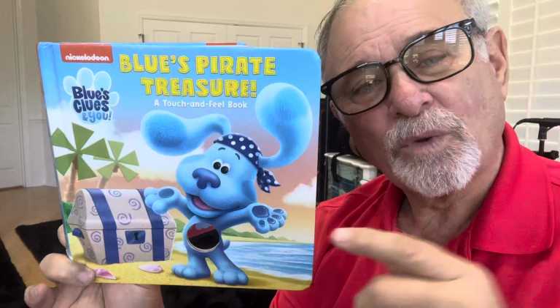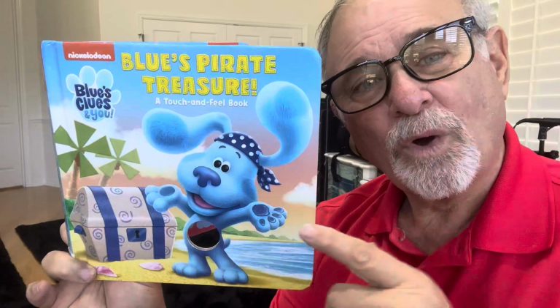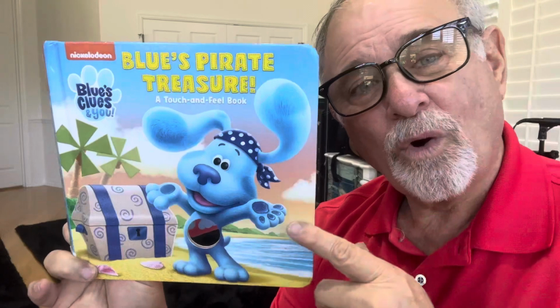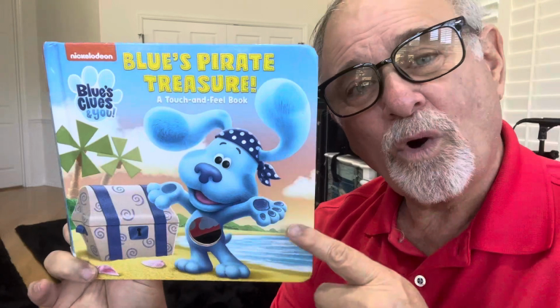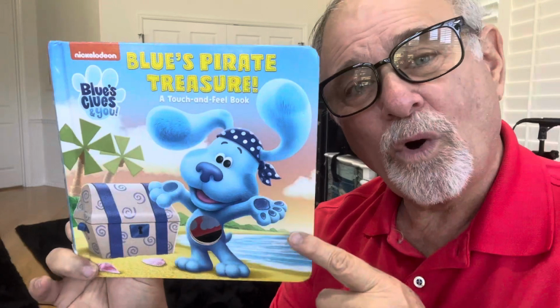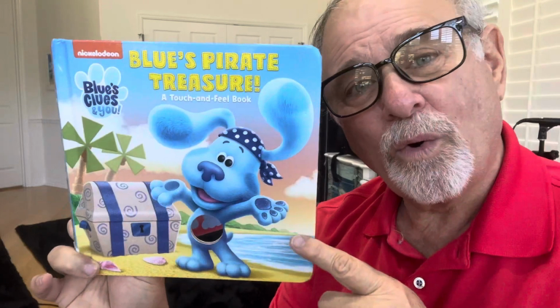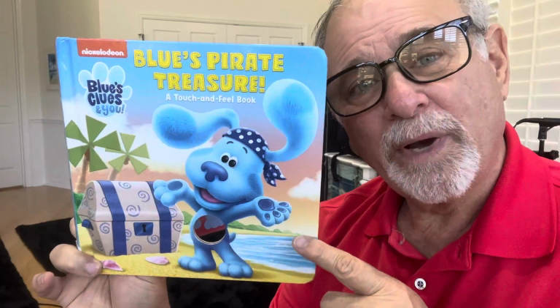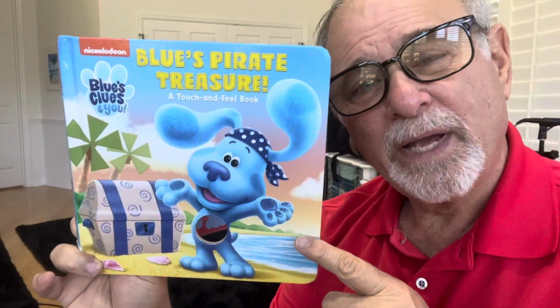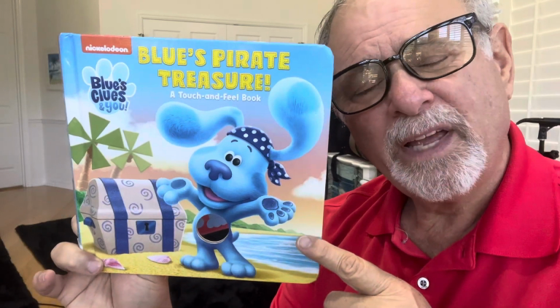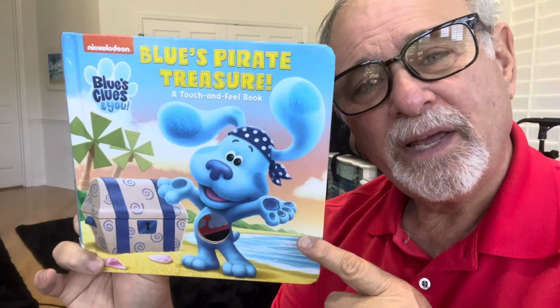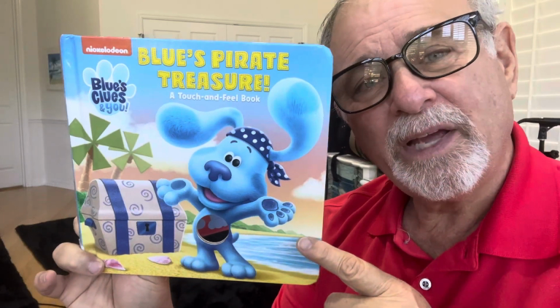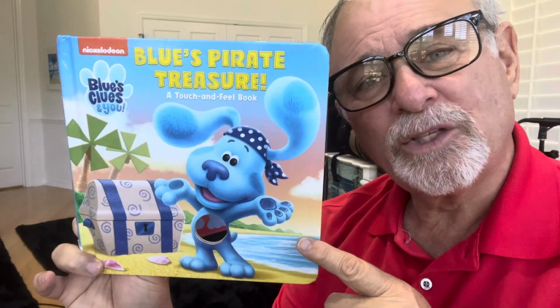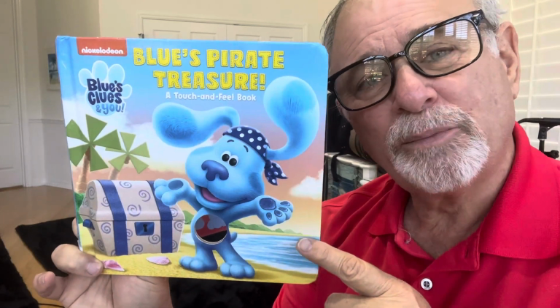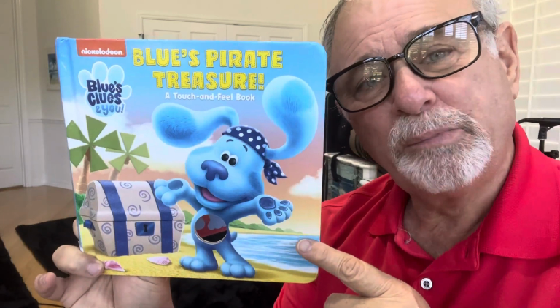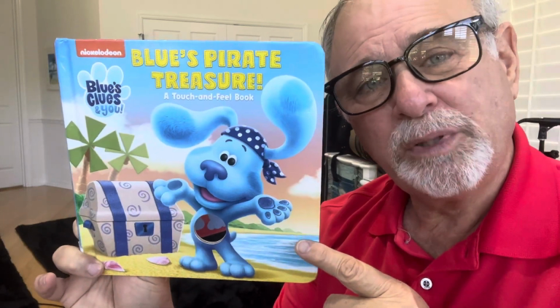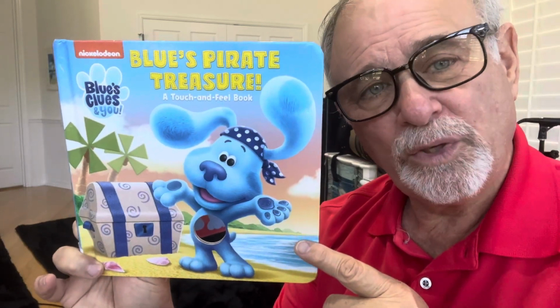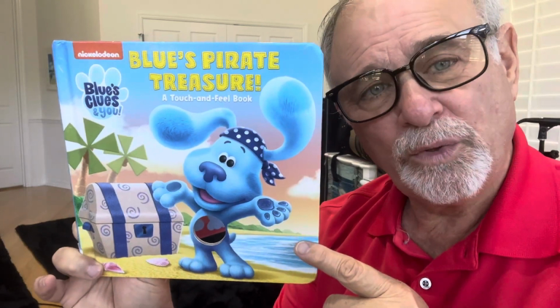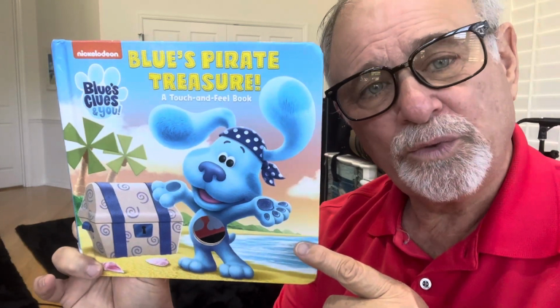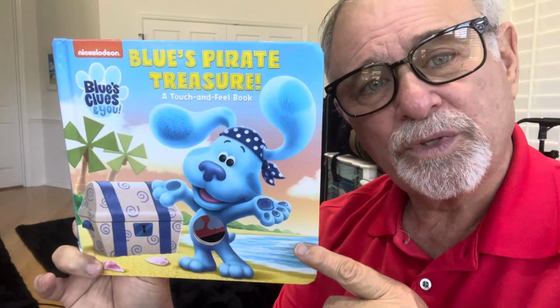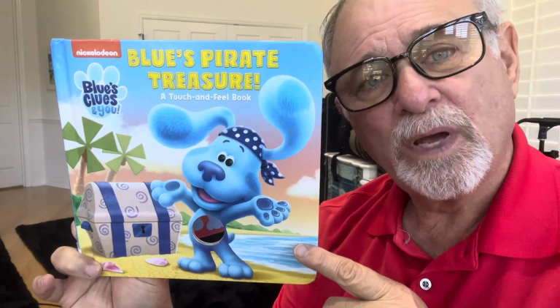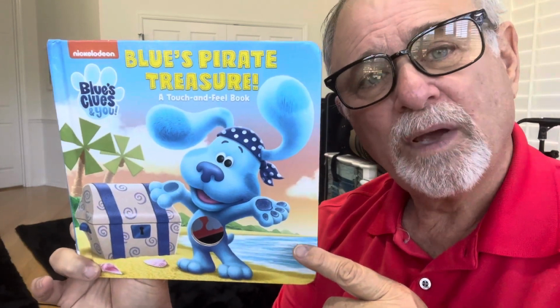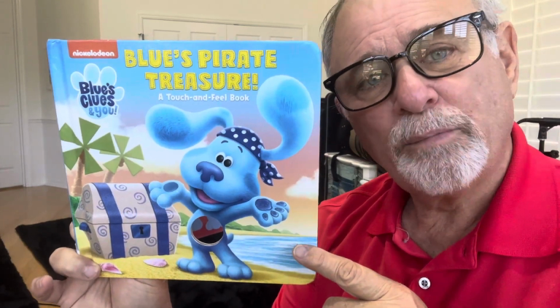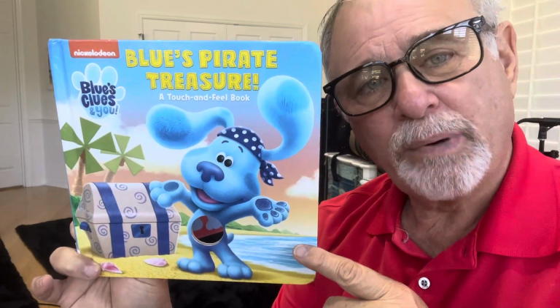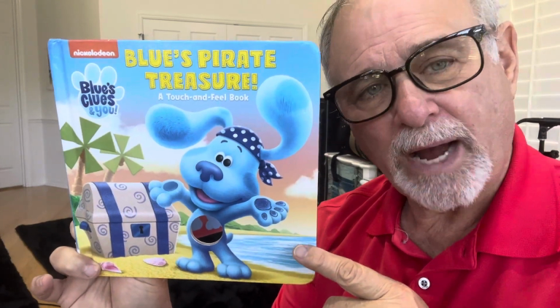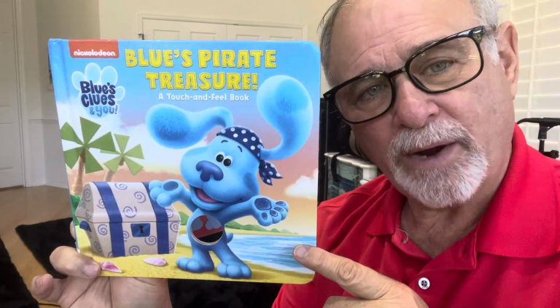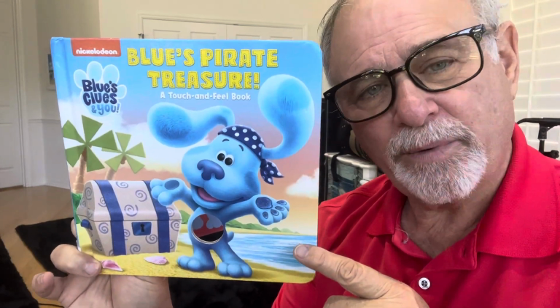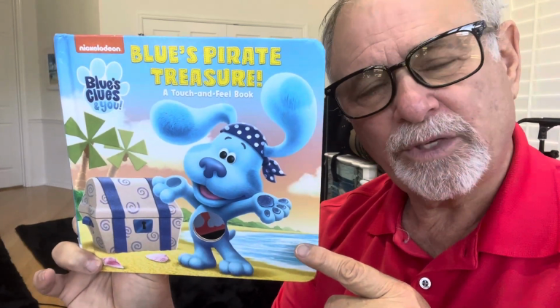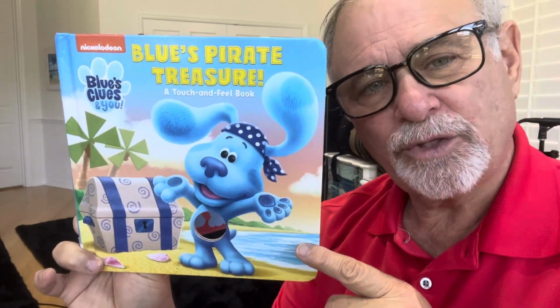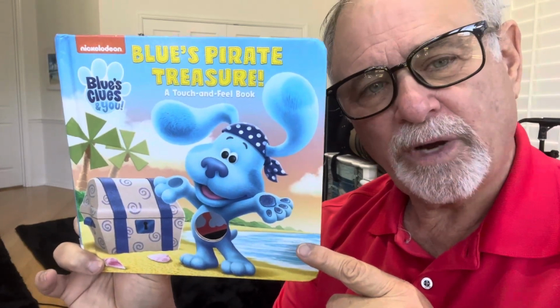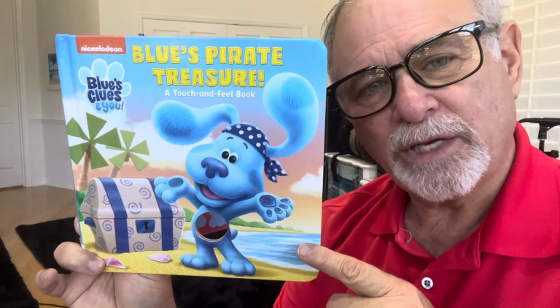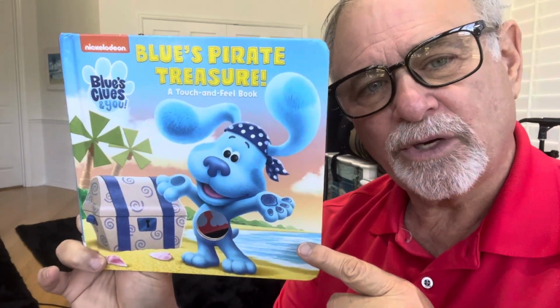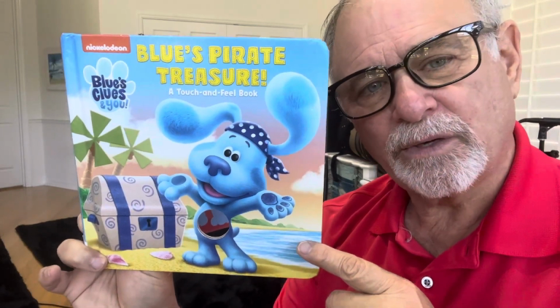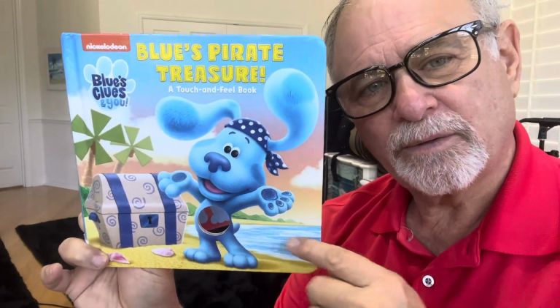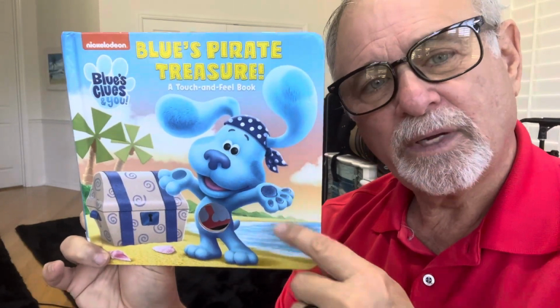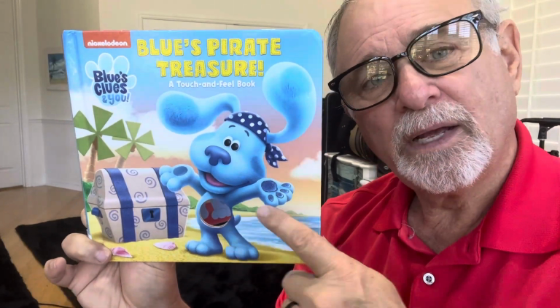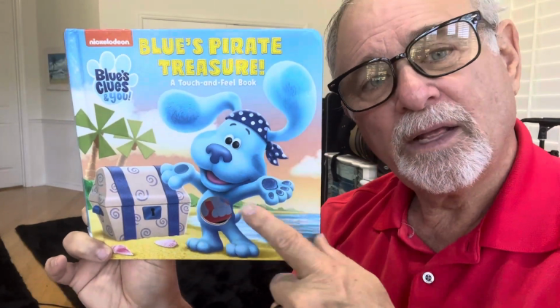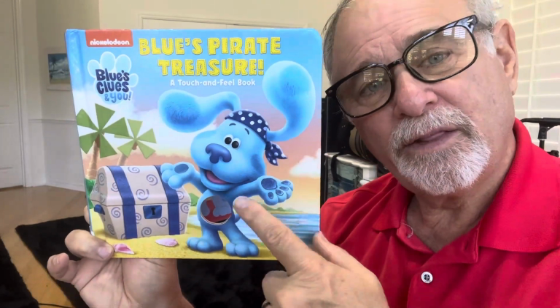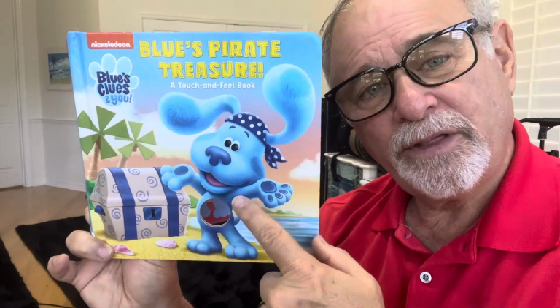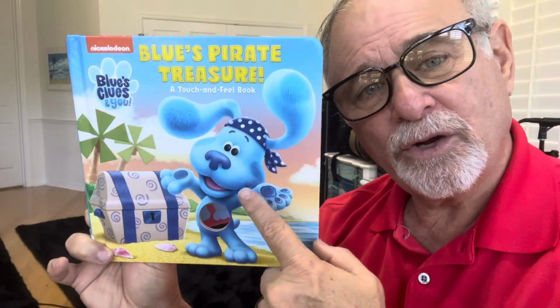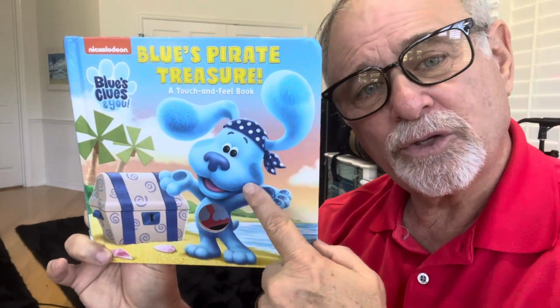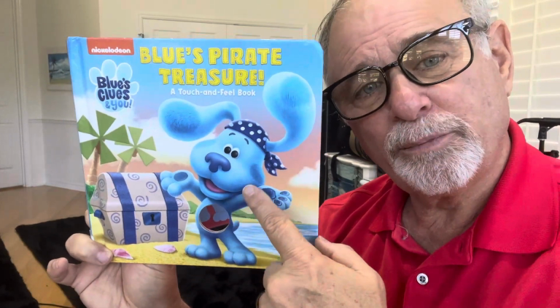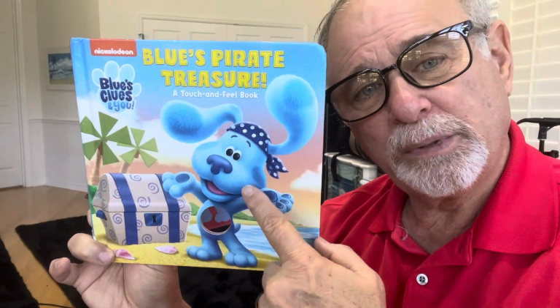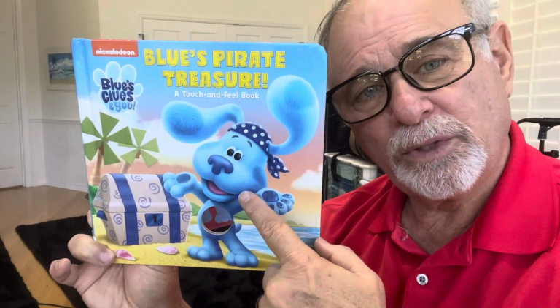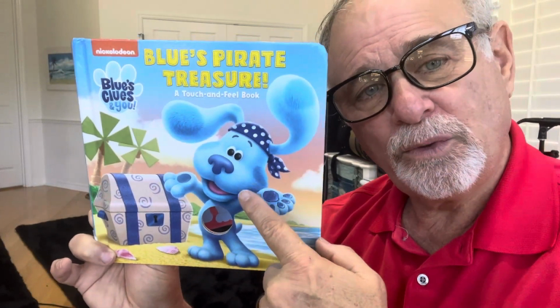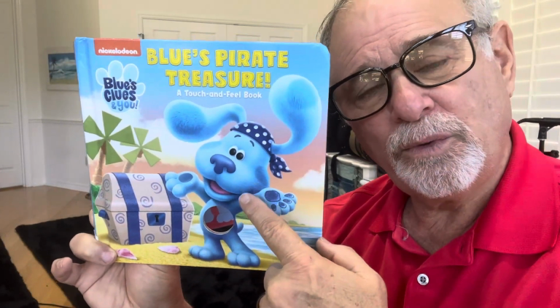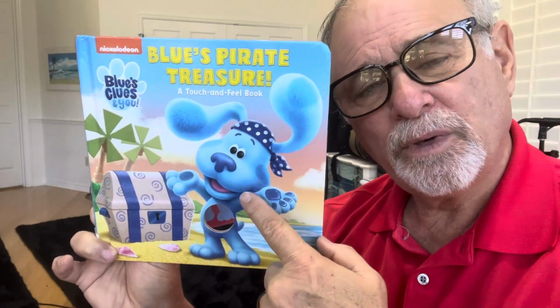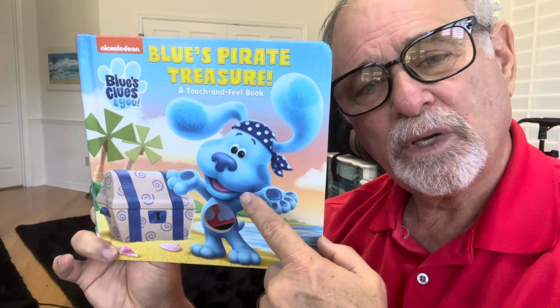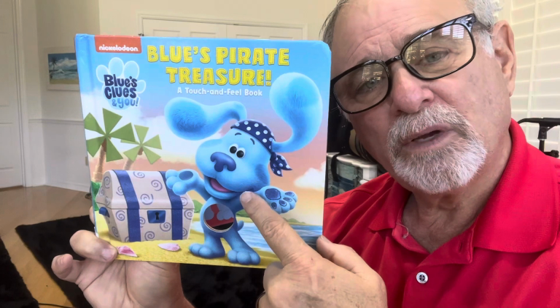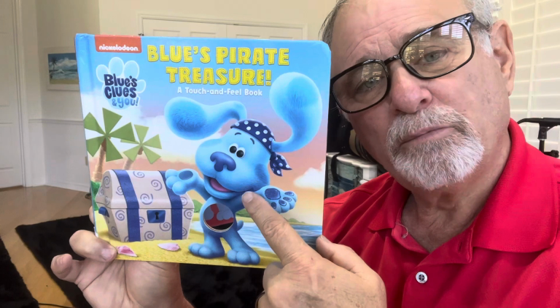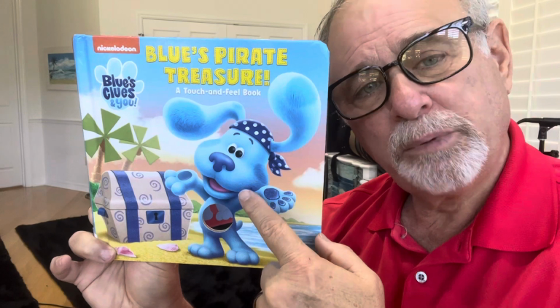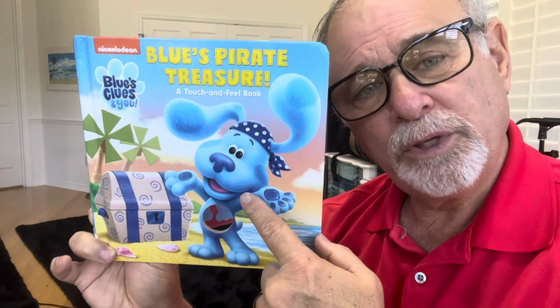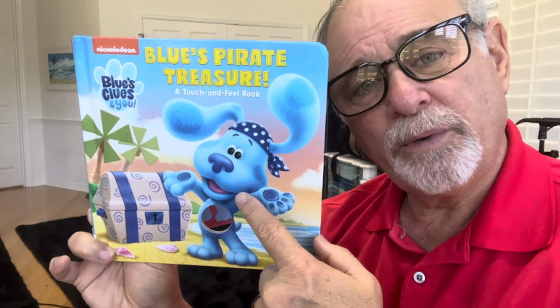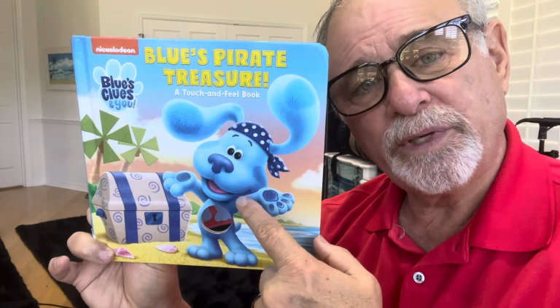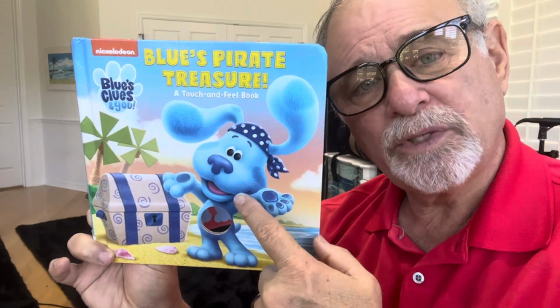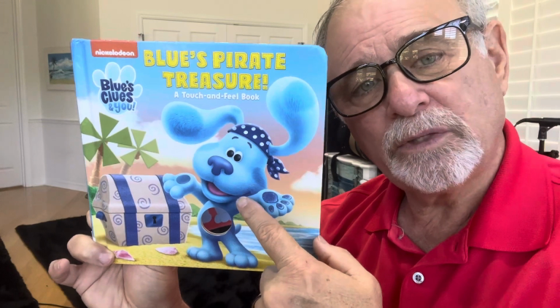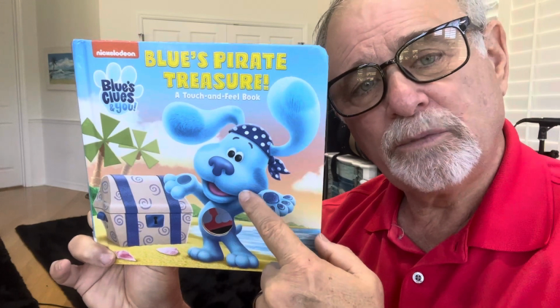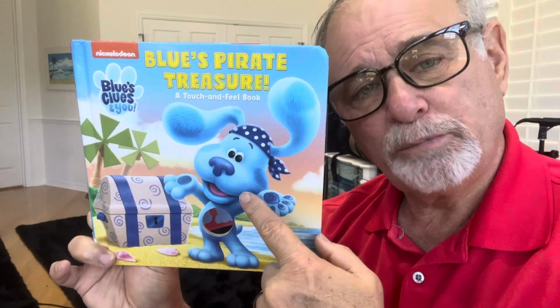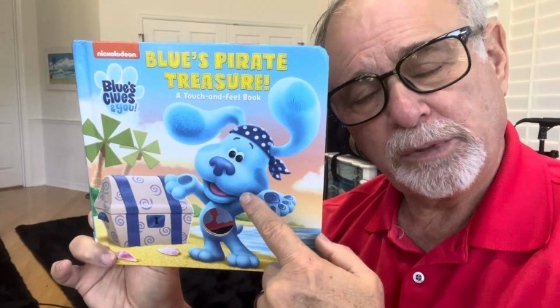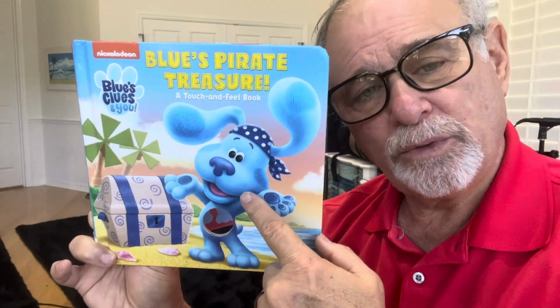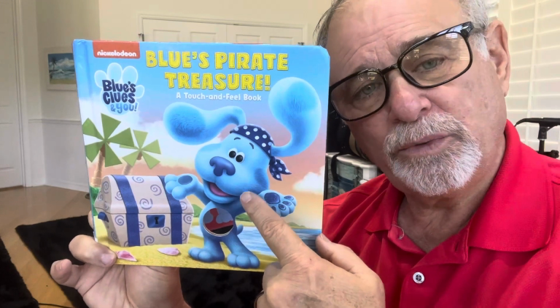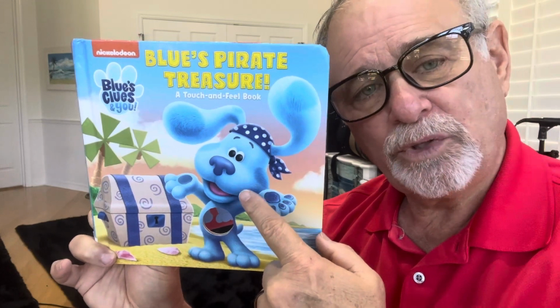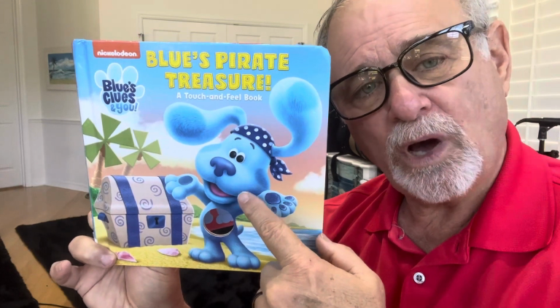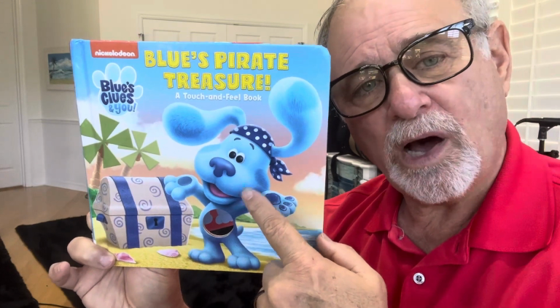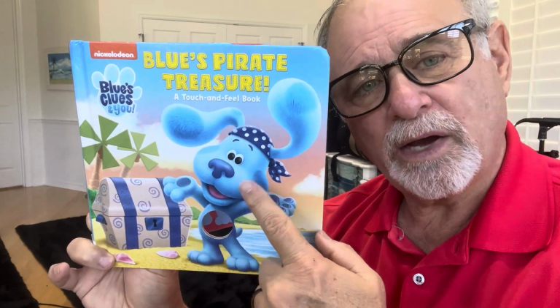Oh, it's Blue's Pirate Treasure. There's Blue. Blue is a blue dog.